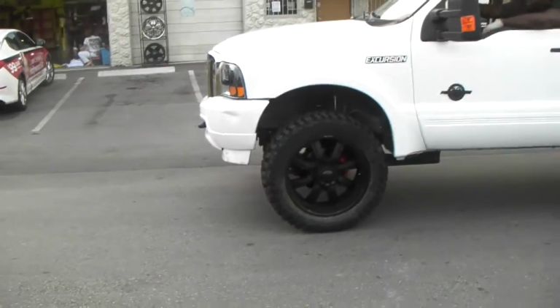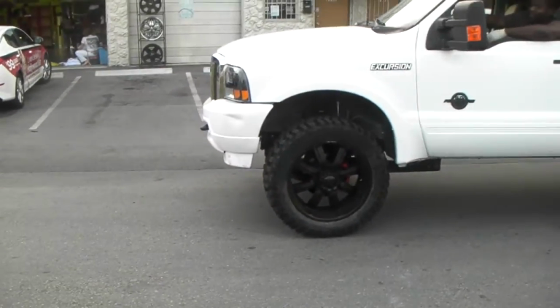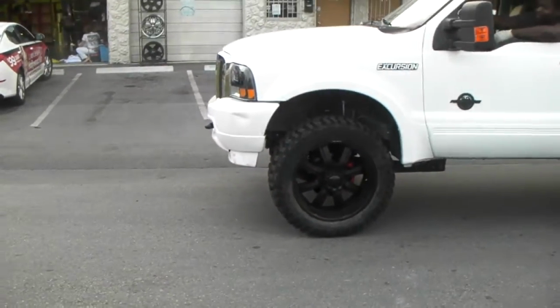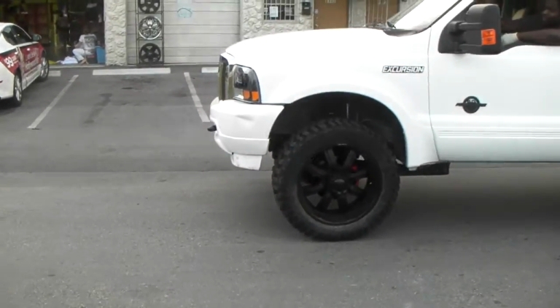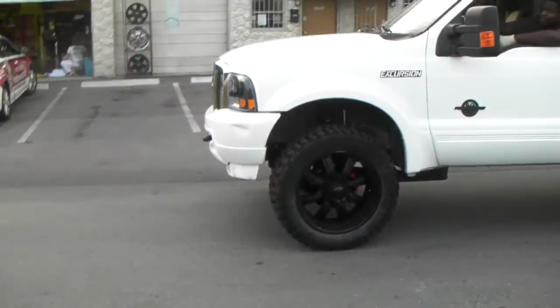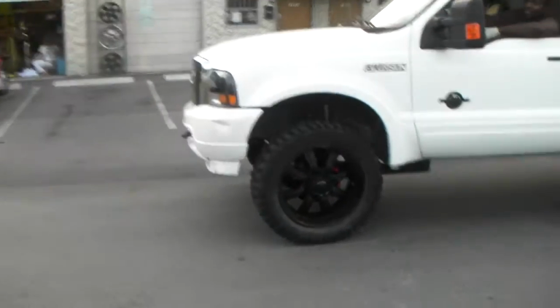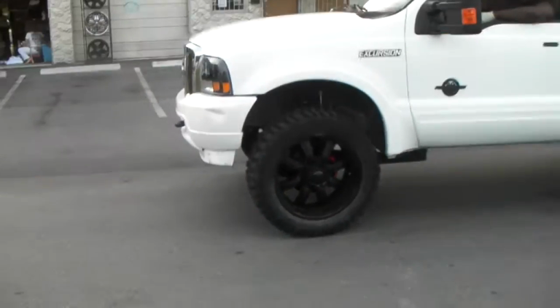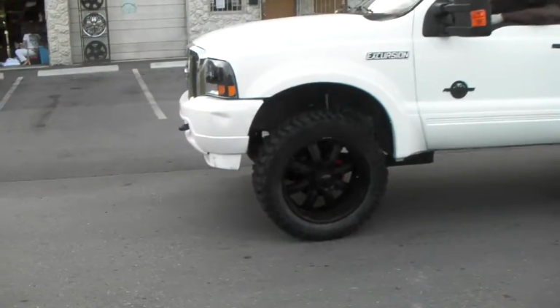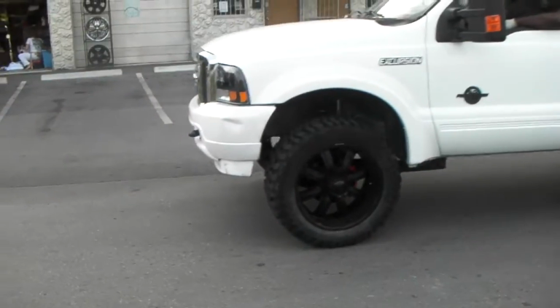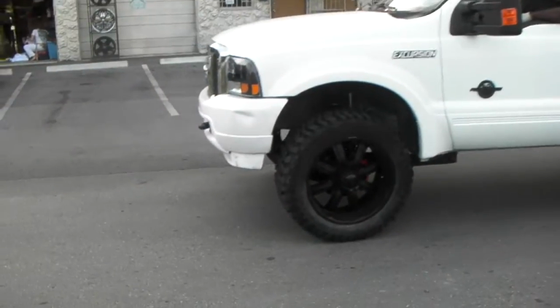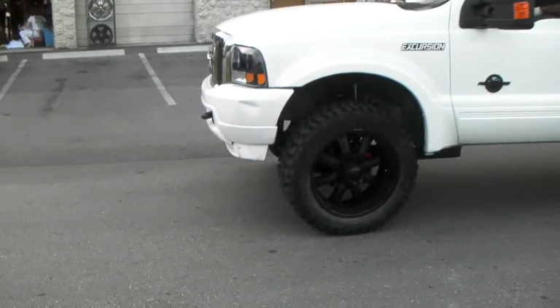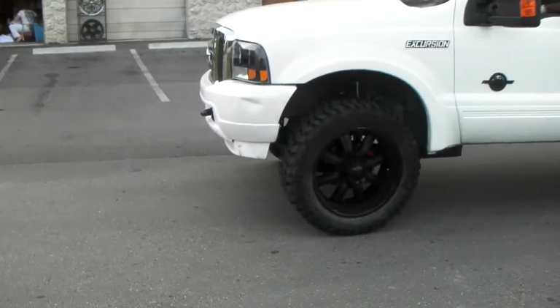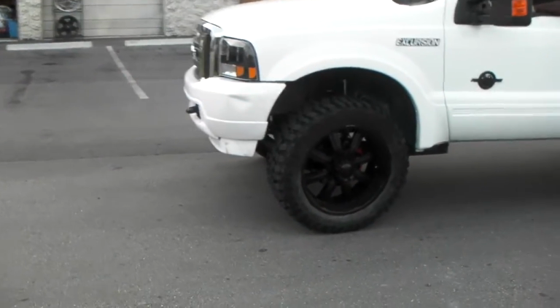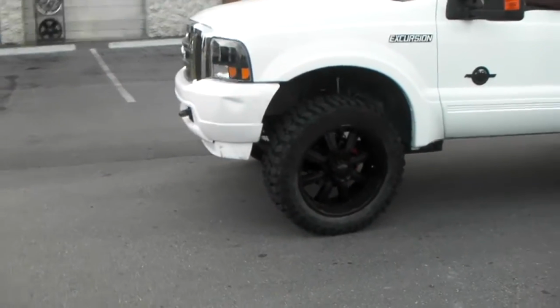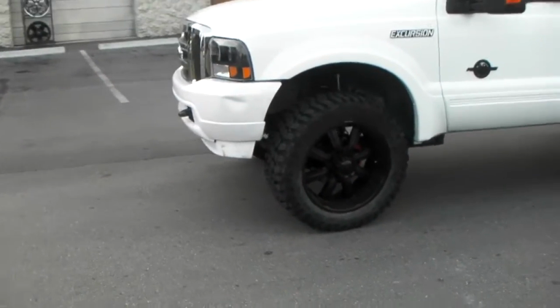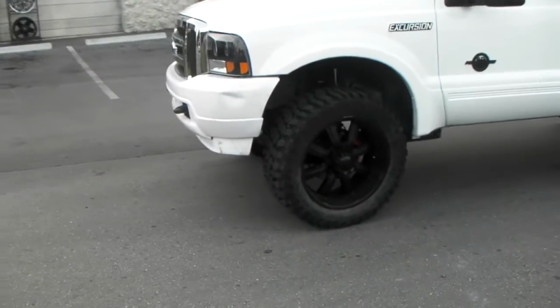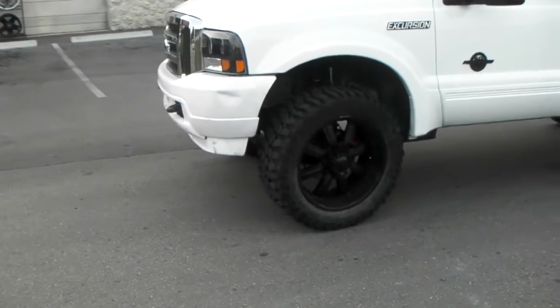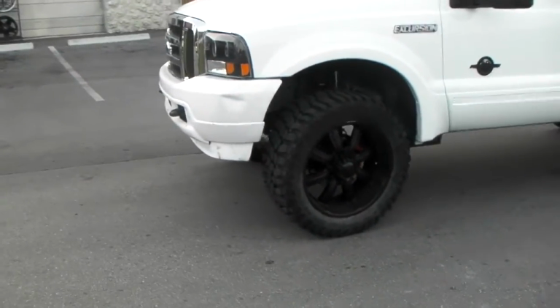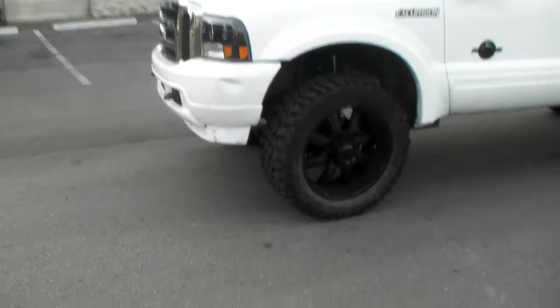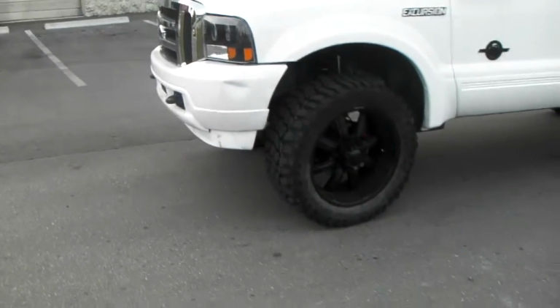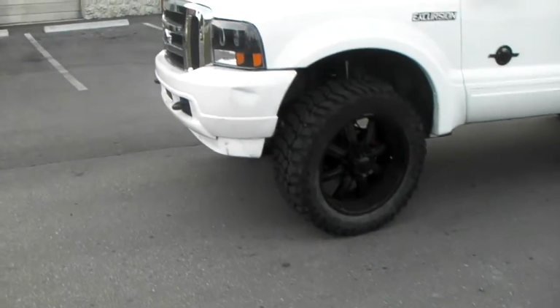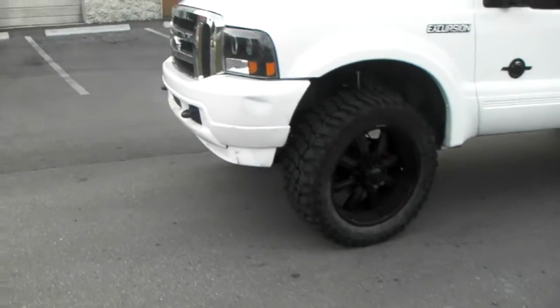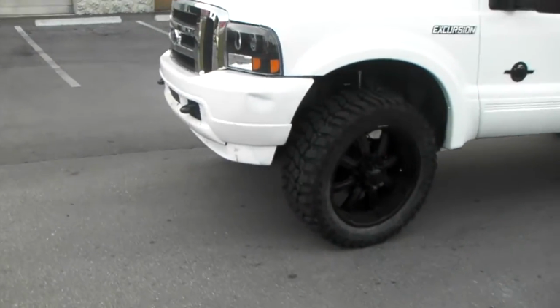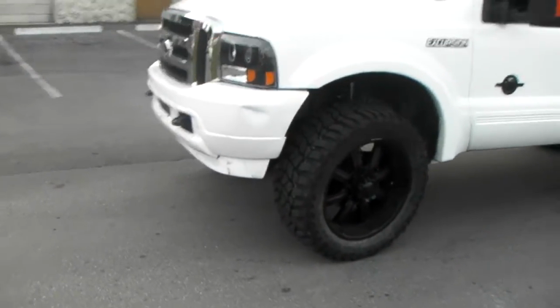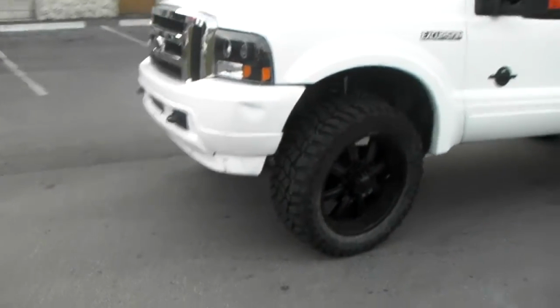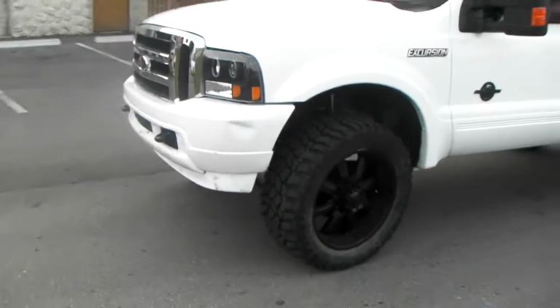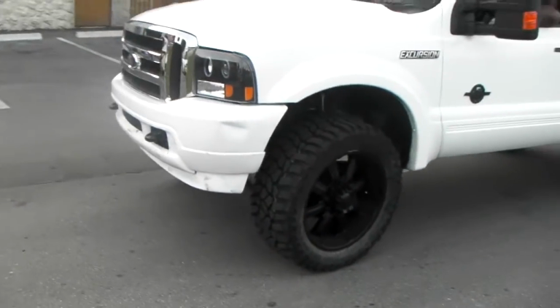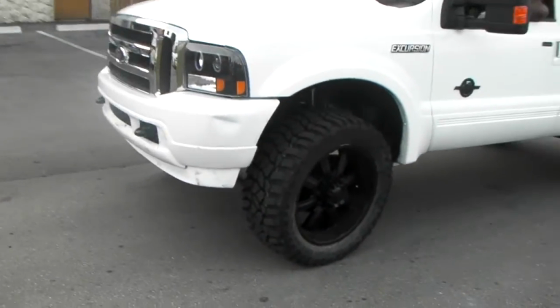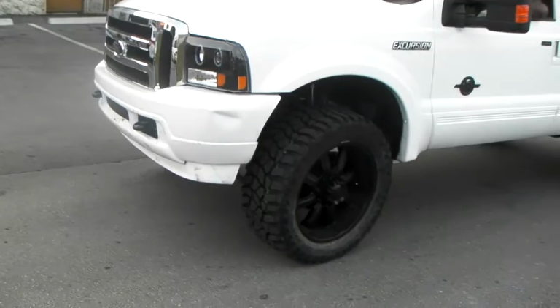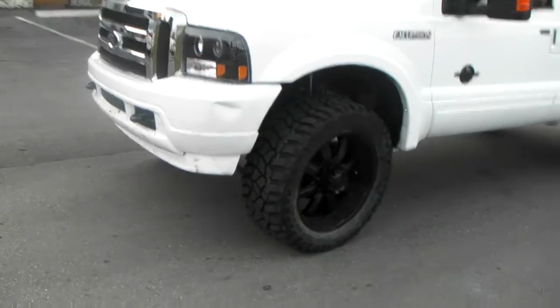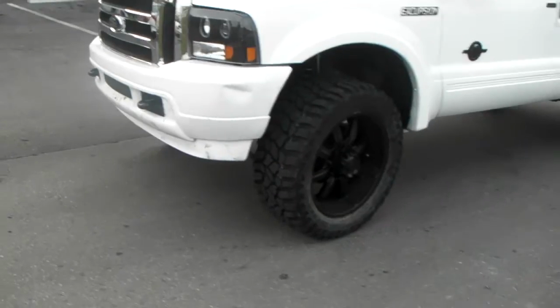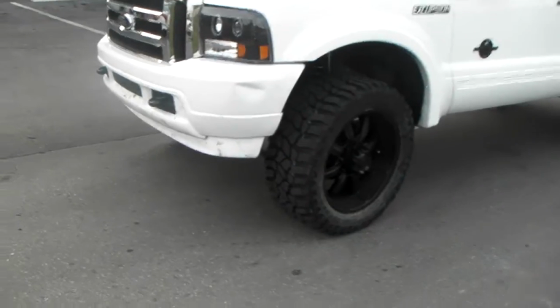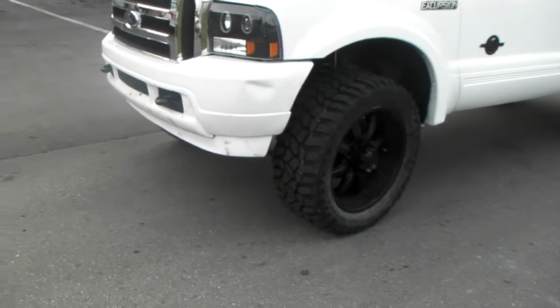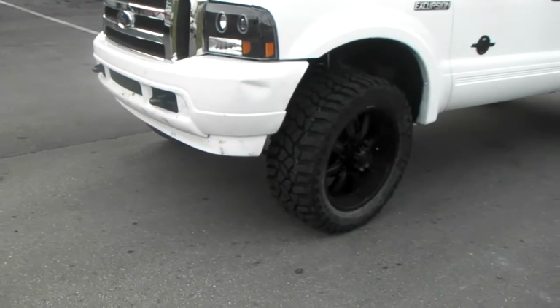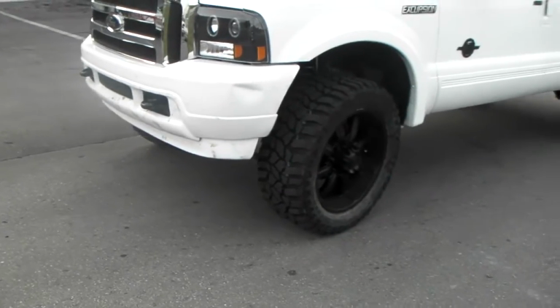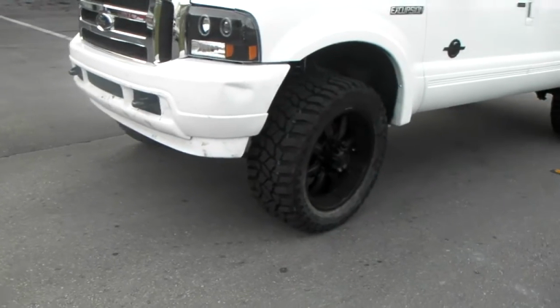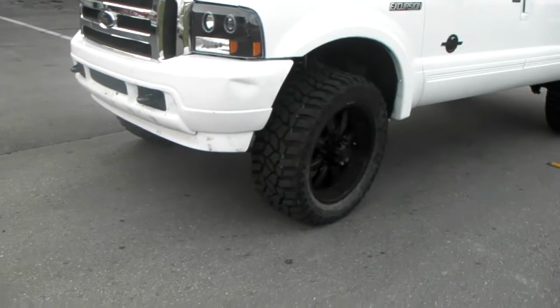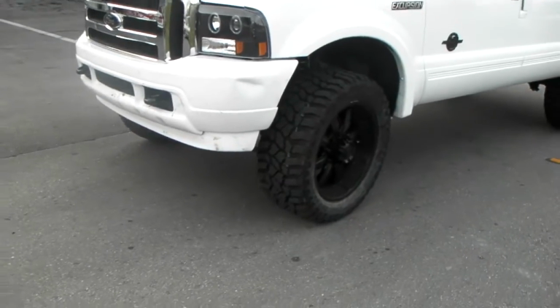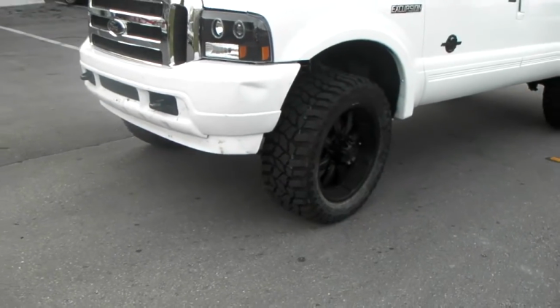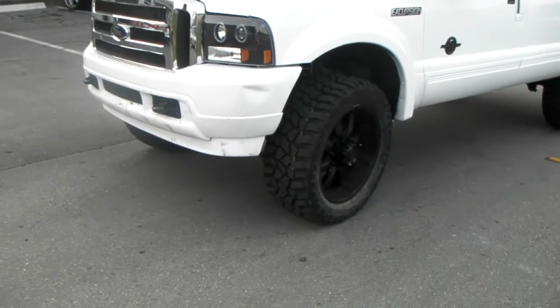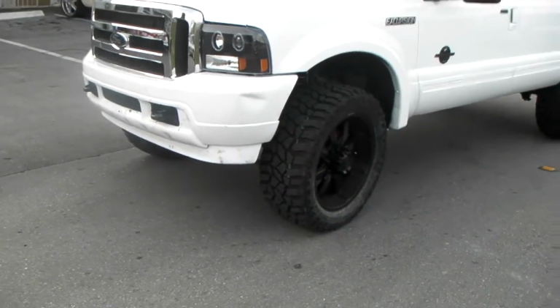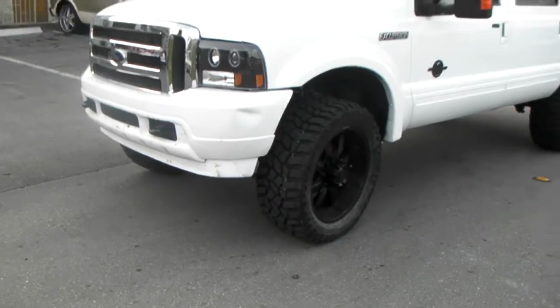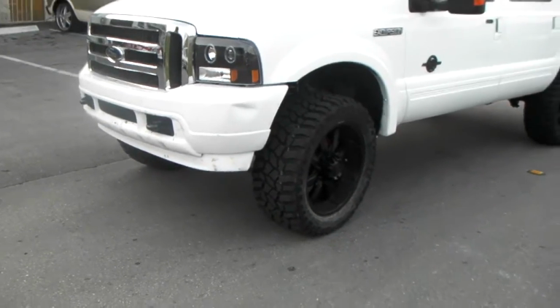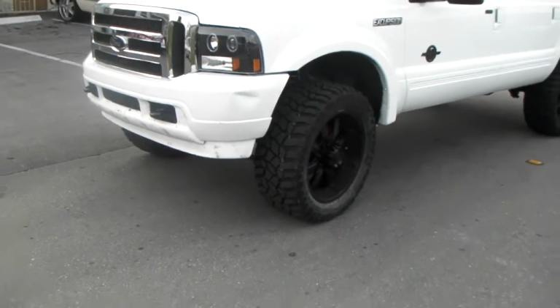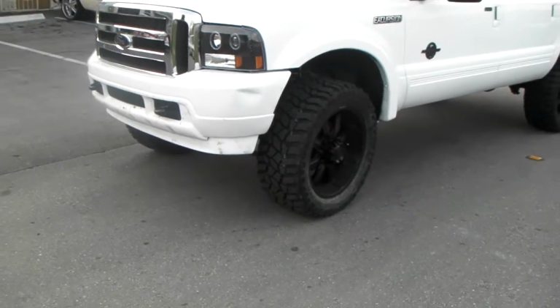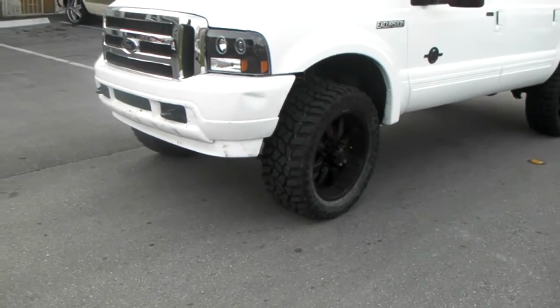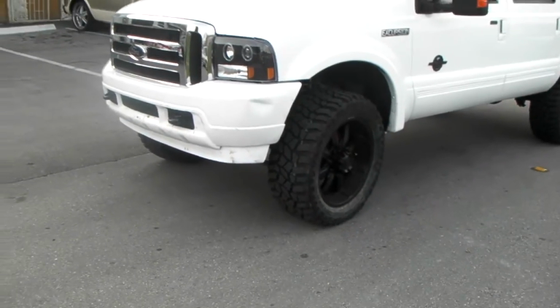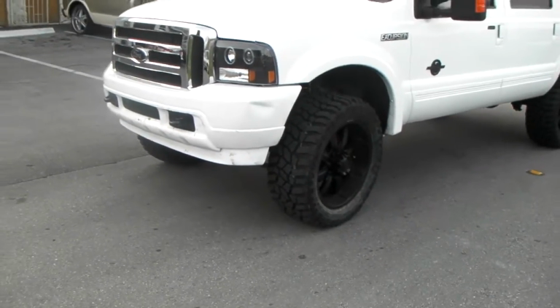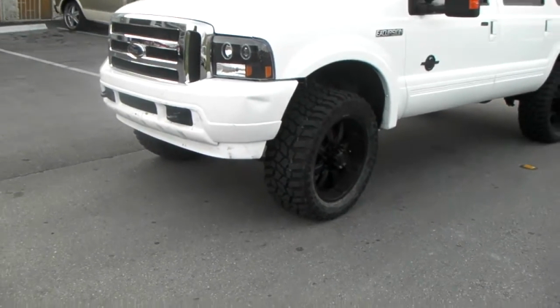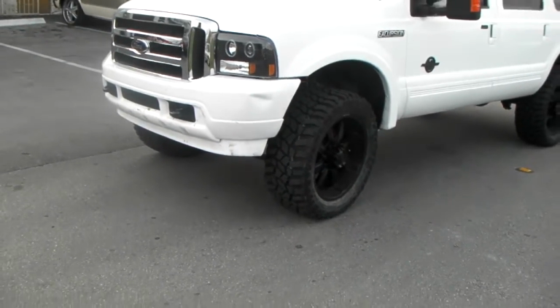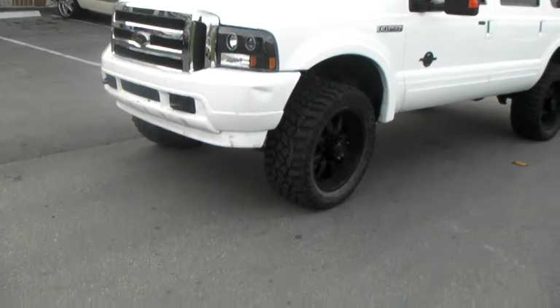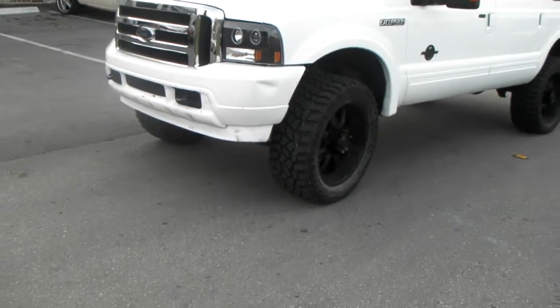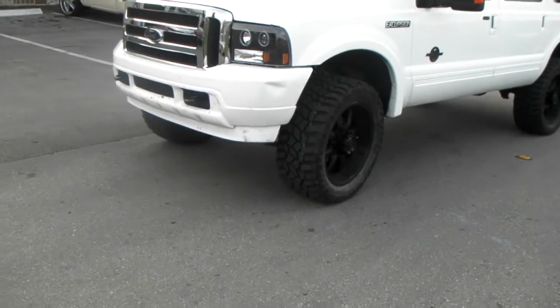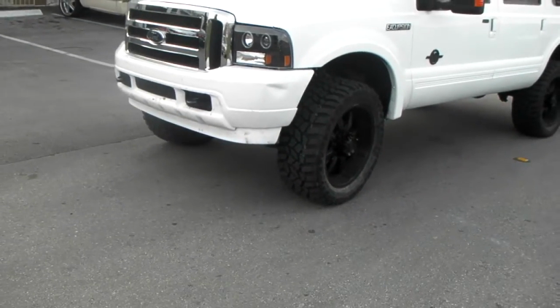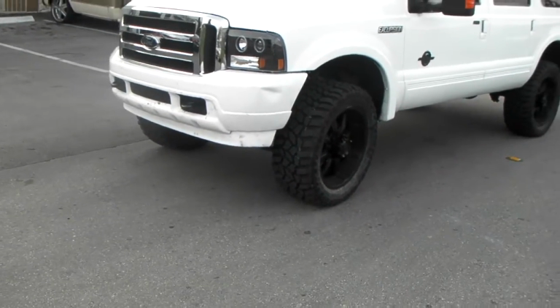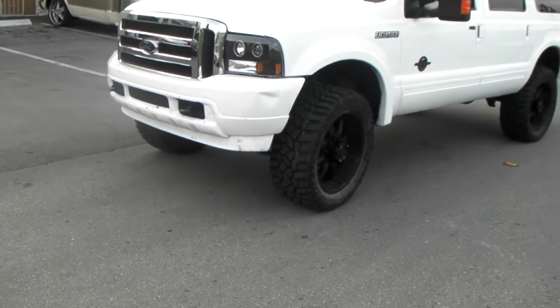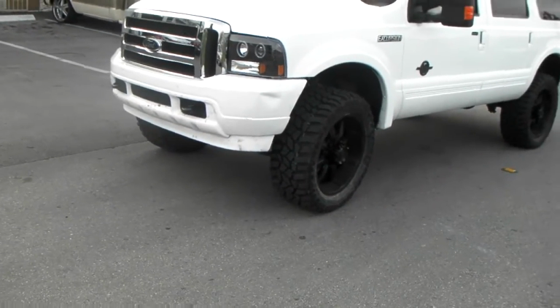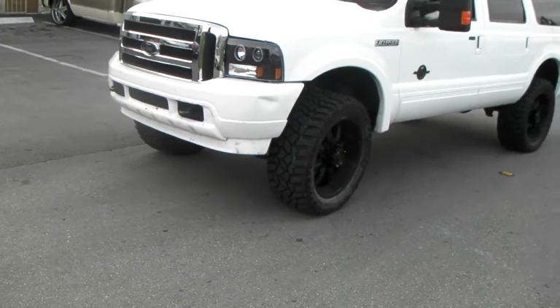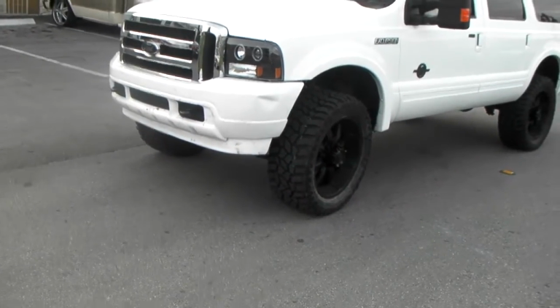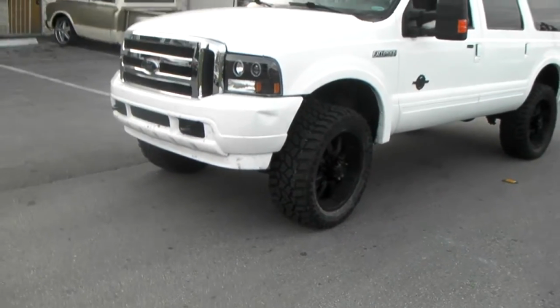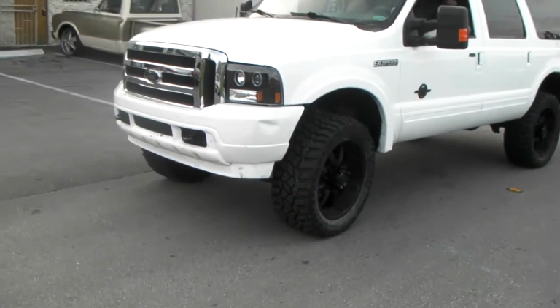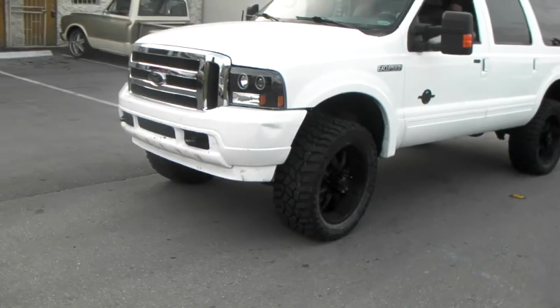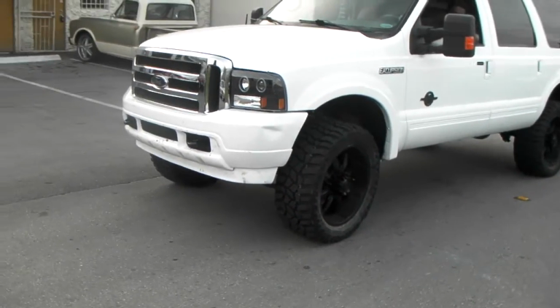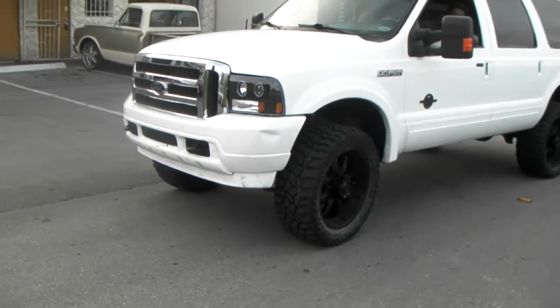Got the 35-inch Cooper STT tires. Great looking look. The wheels could stick out a little bit more, but these are plus 10.